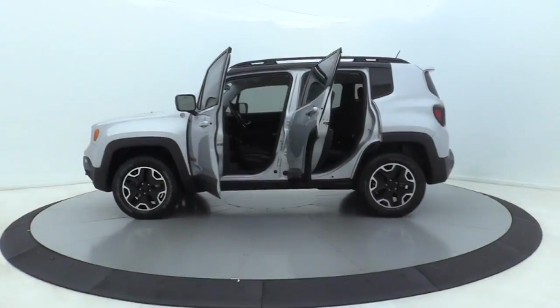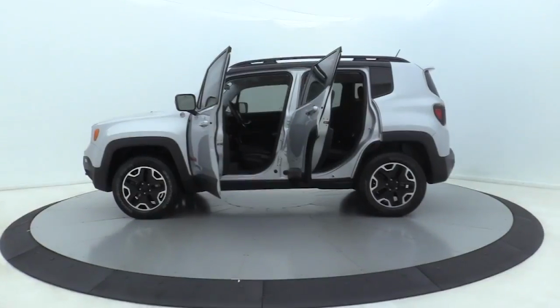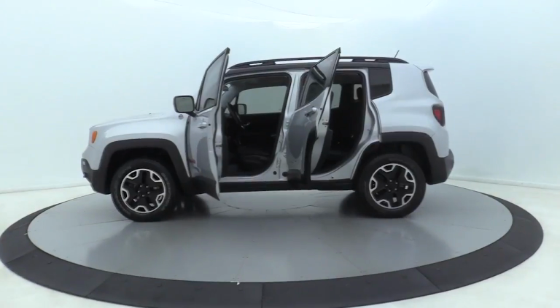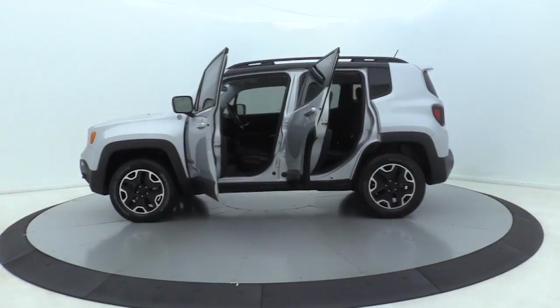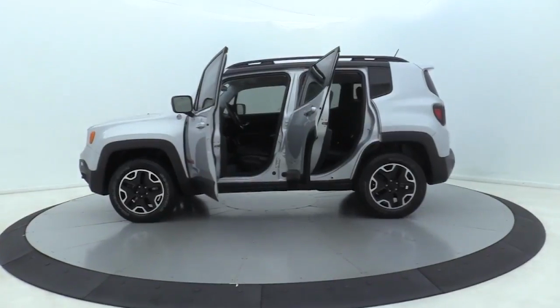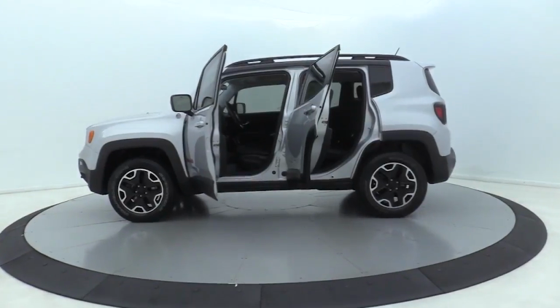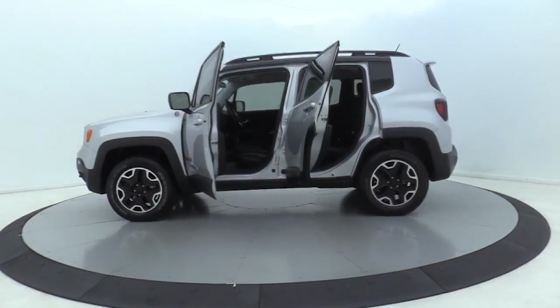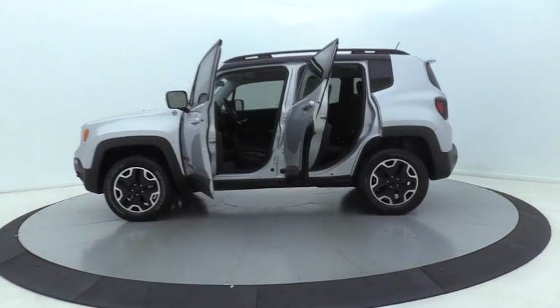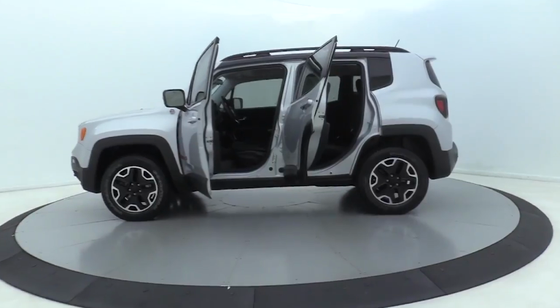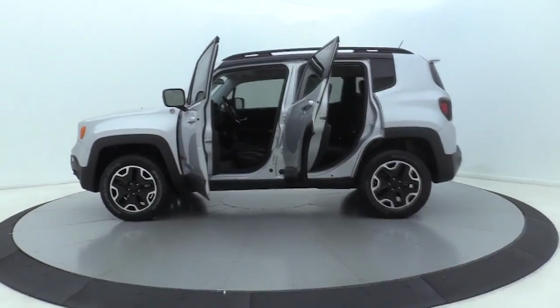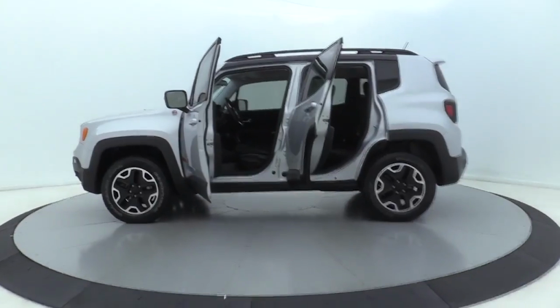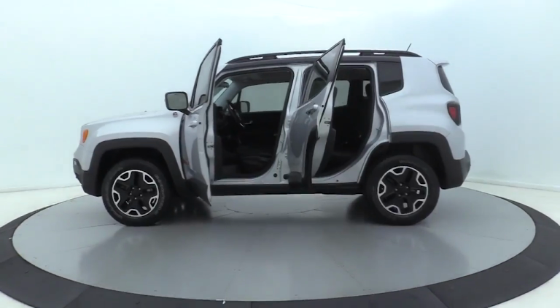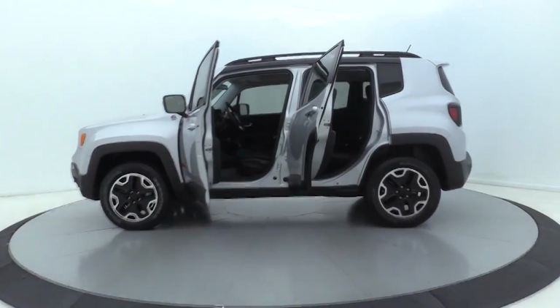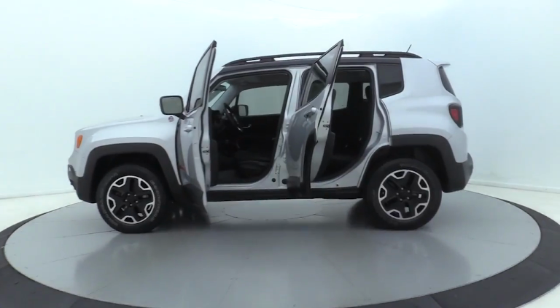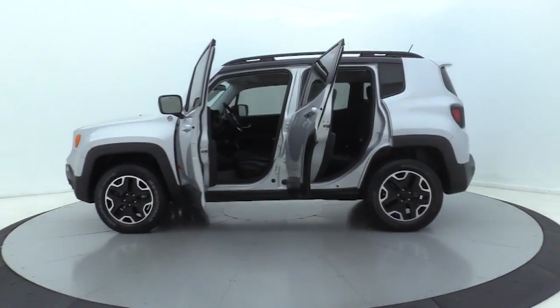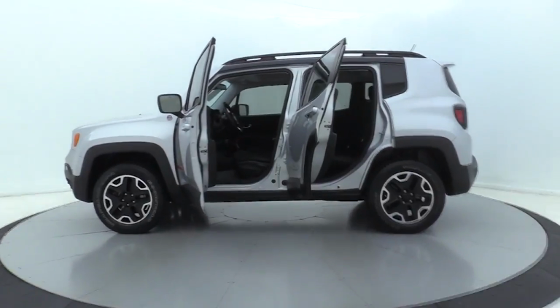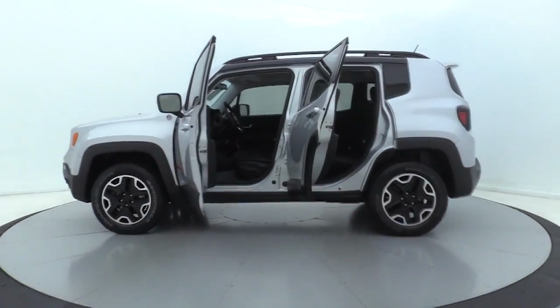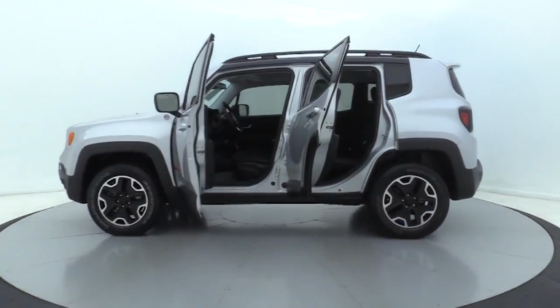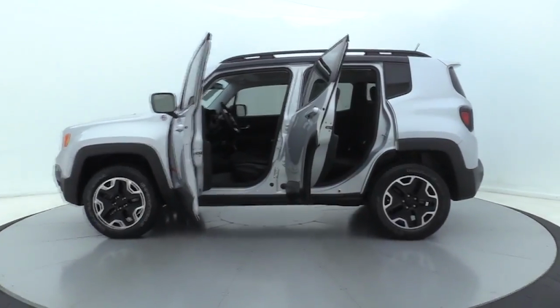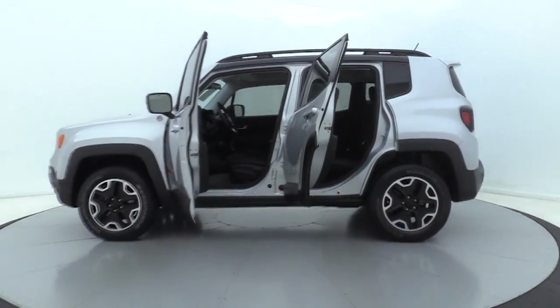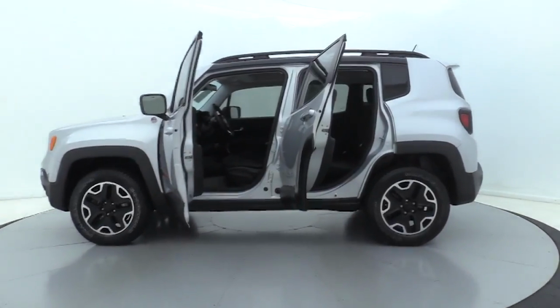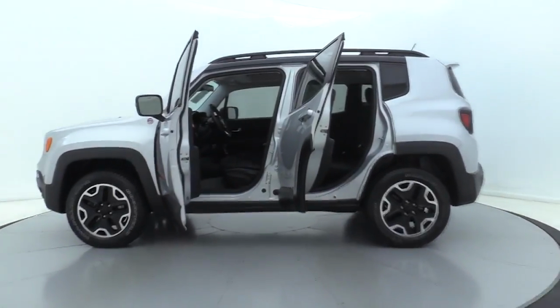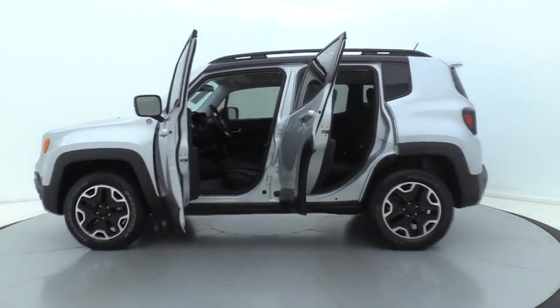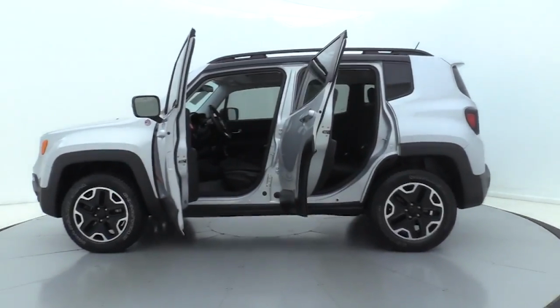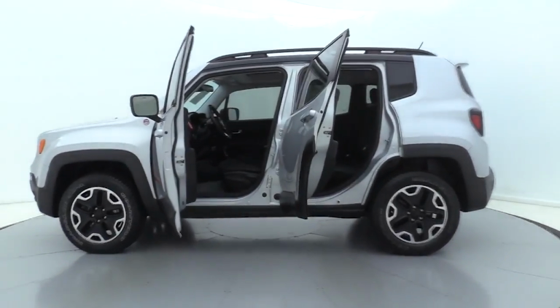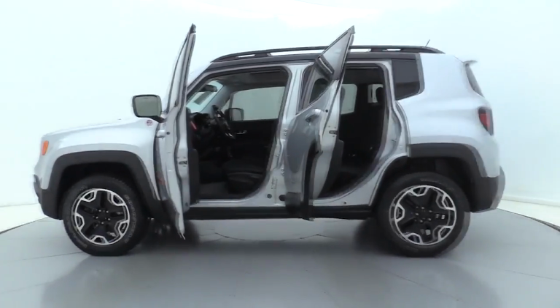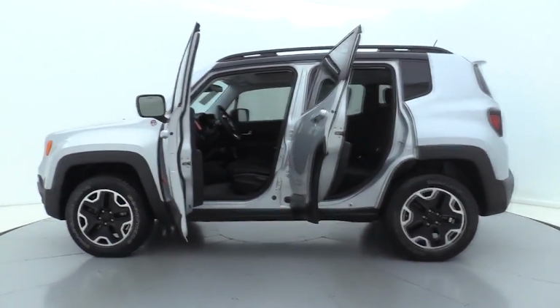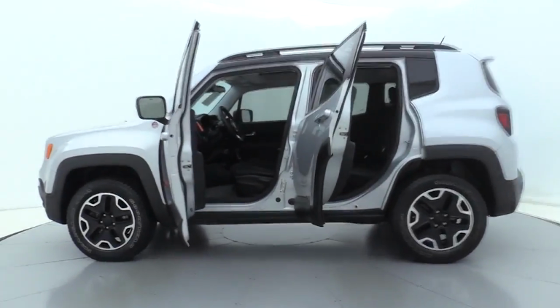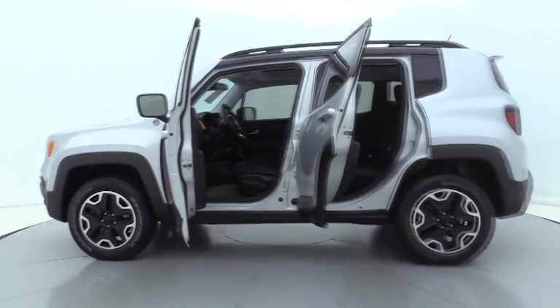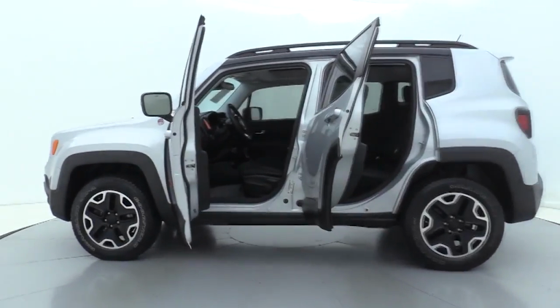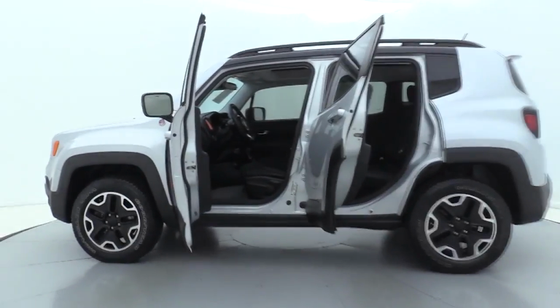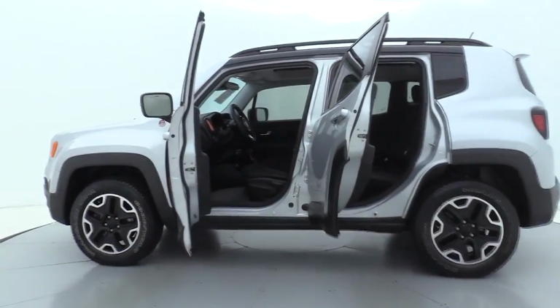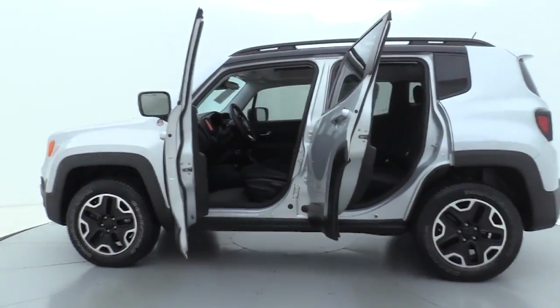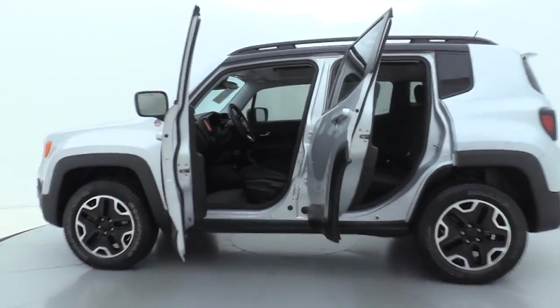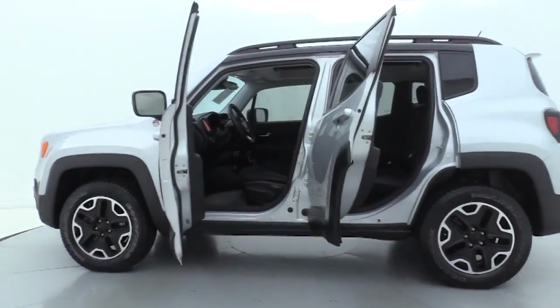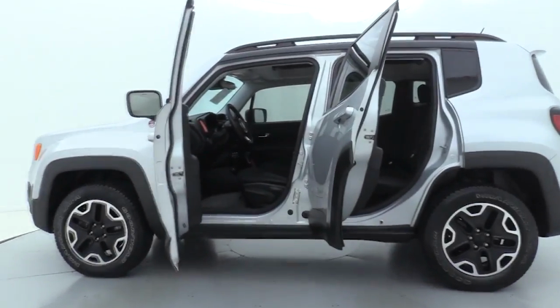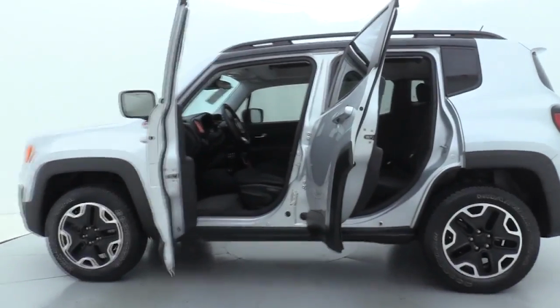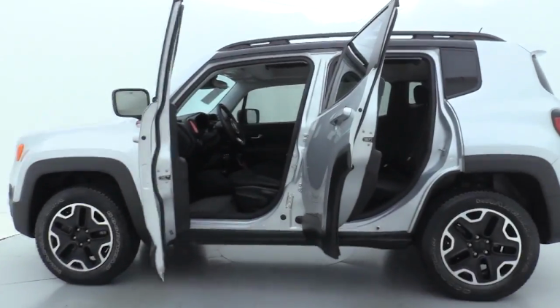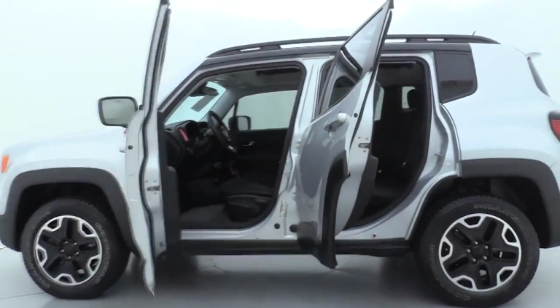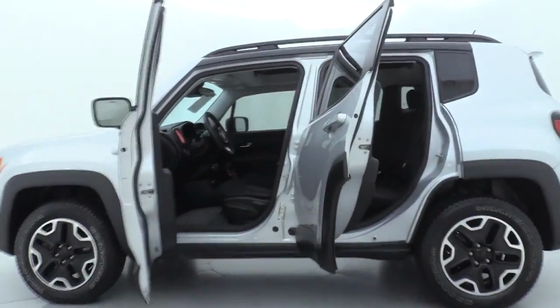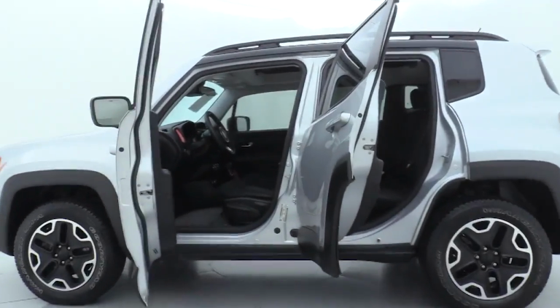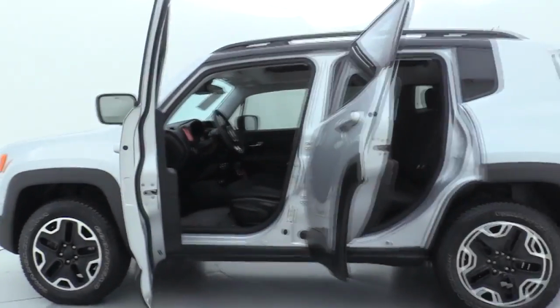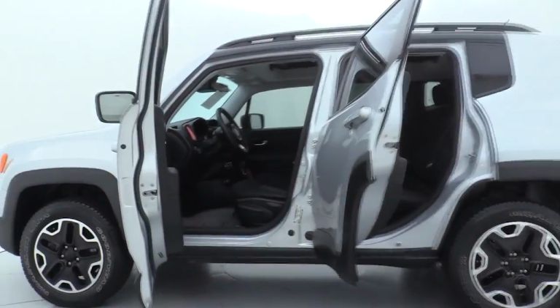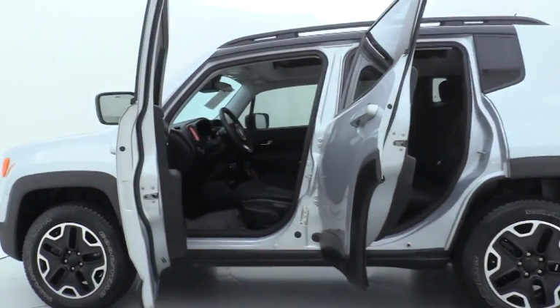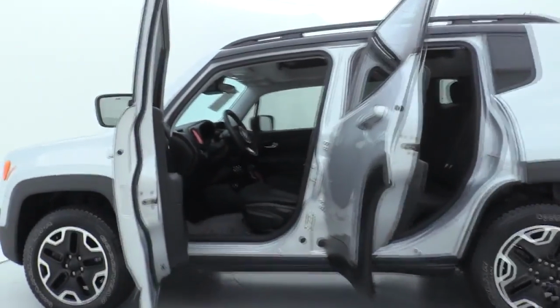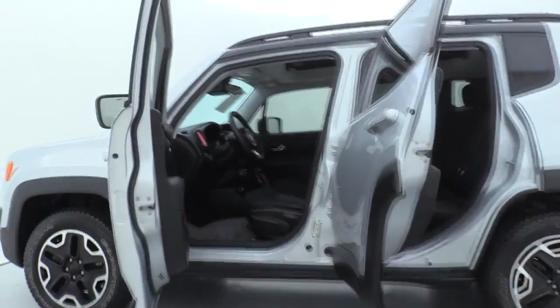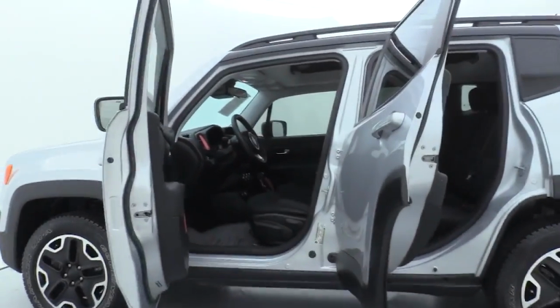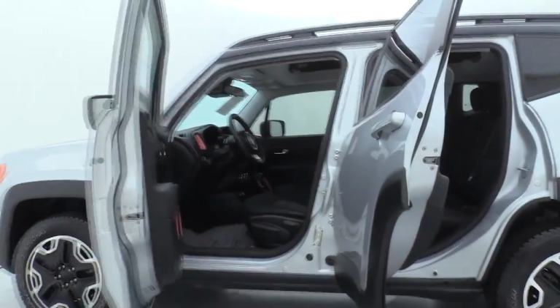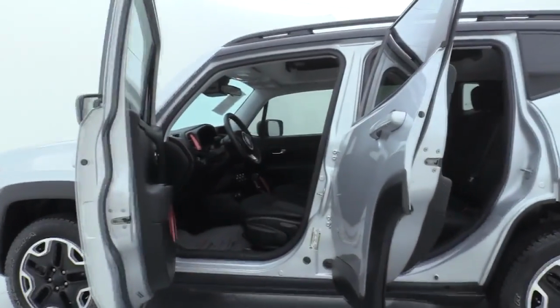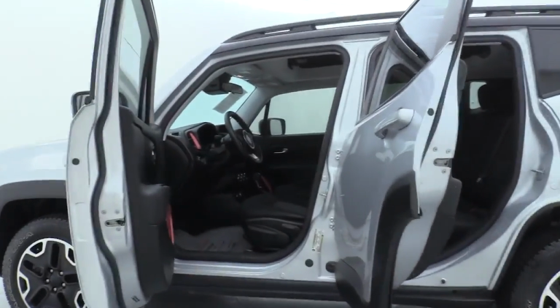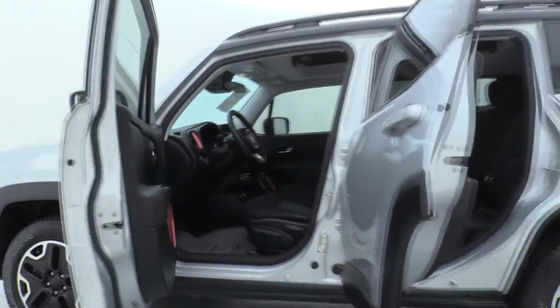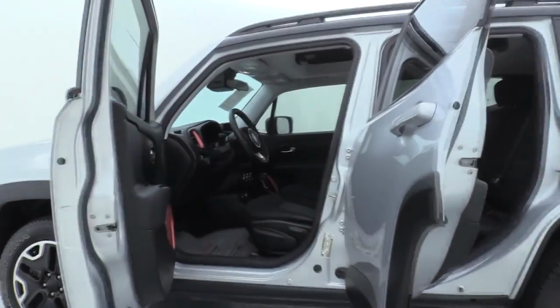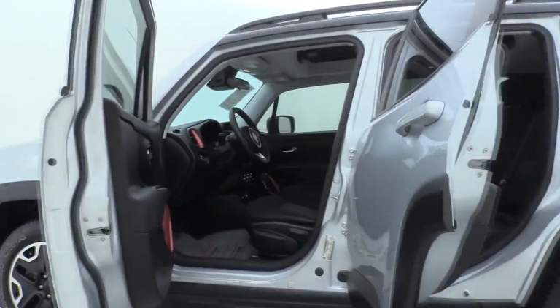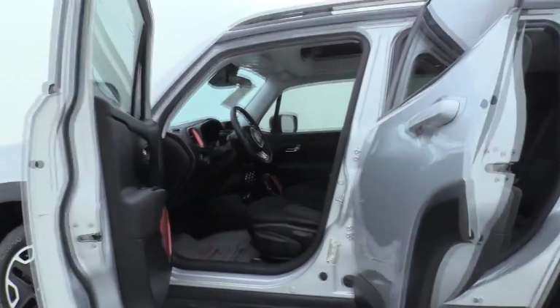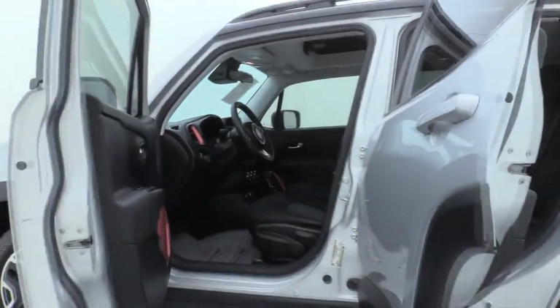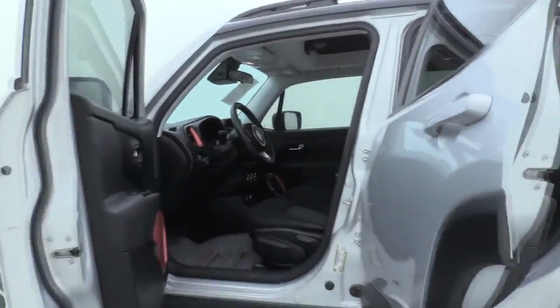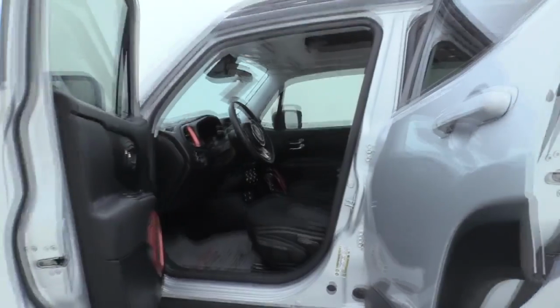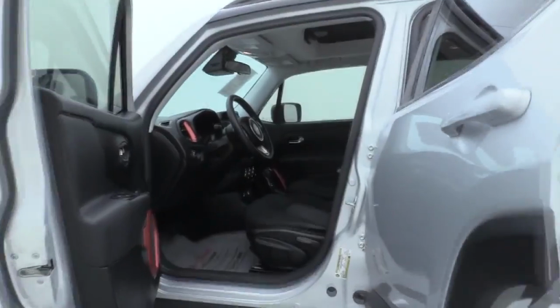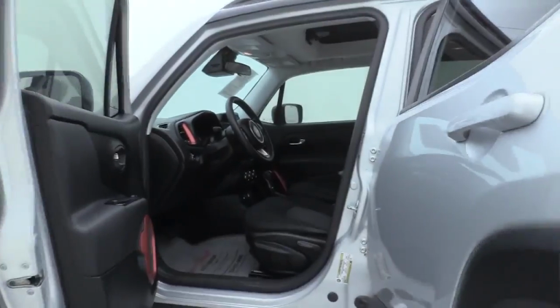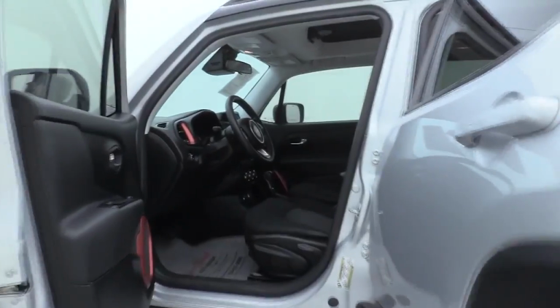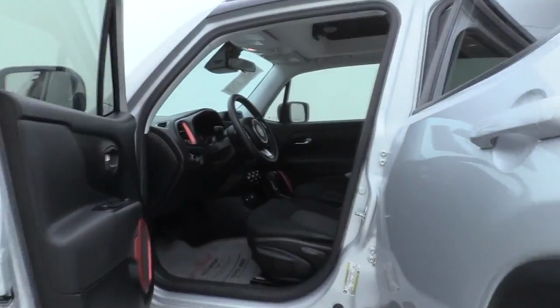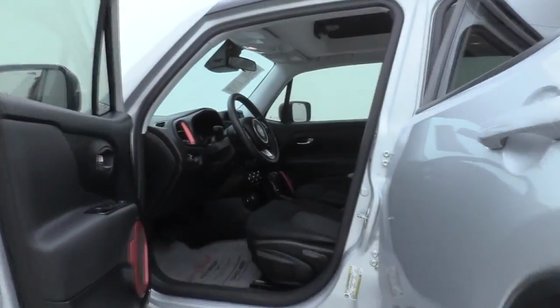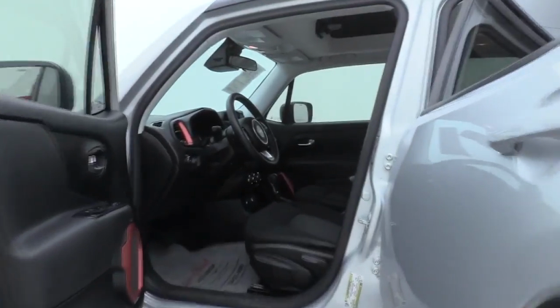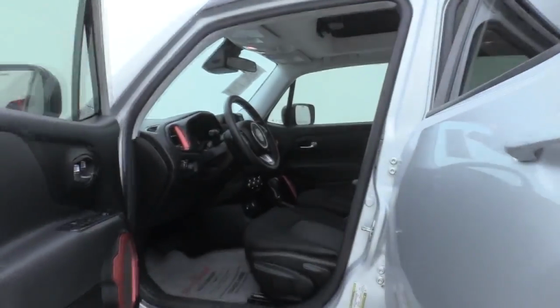This vehicle has less than 65,000 miles. Here are some of this vehicle's great options: premium wheels,